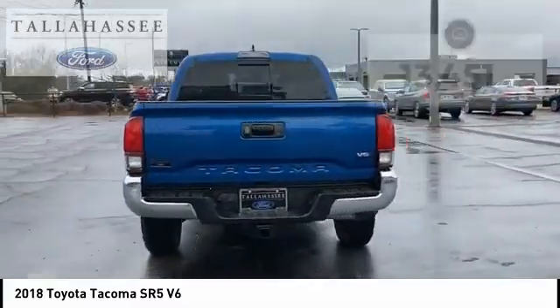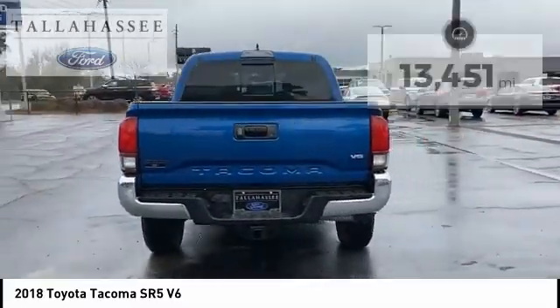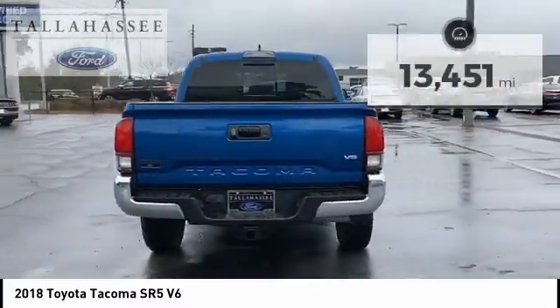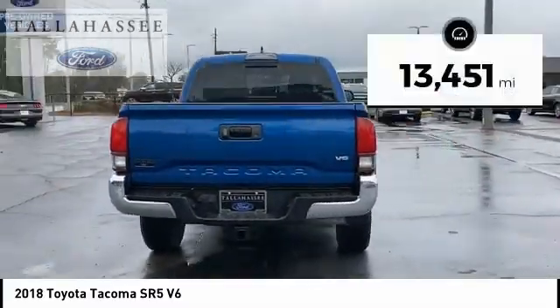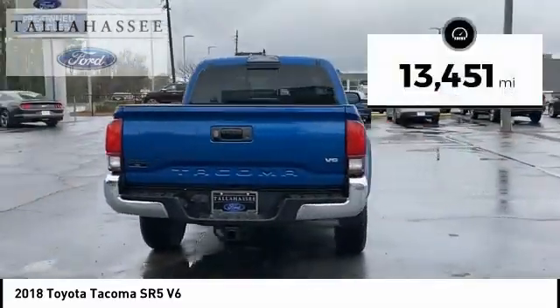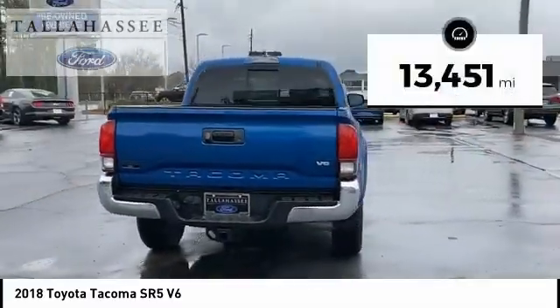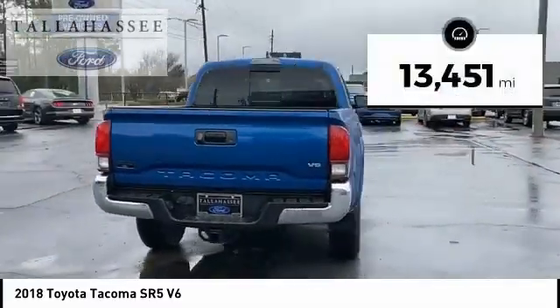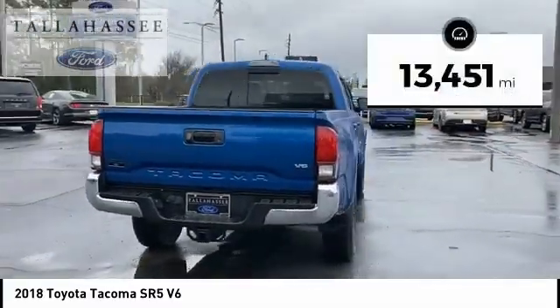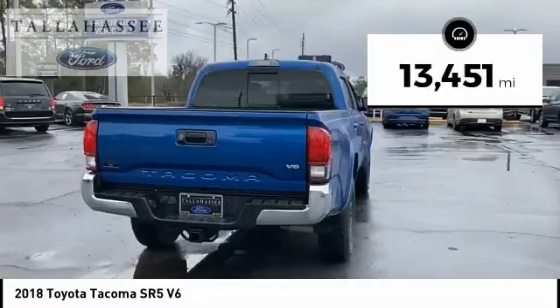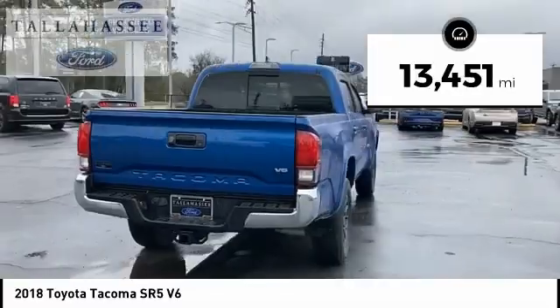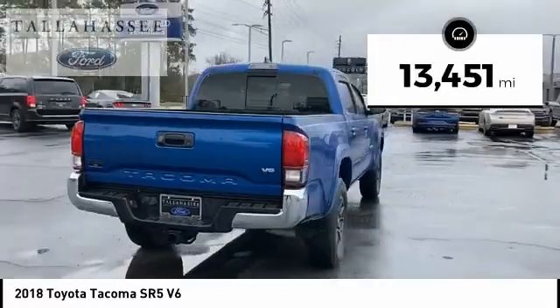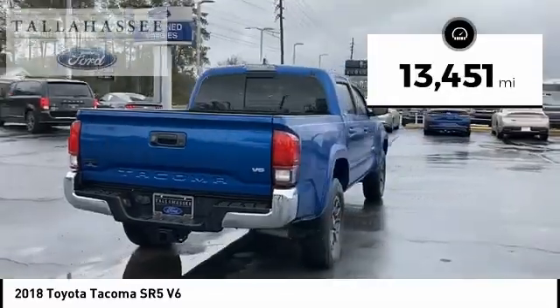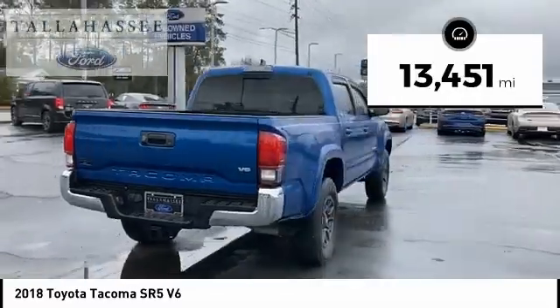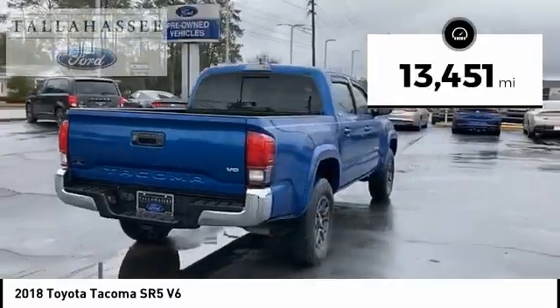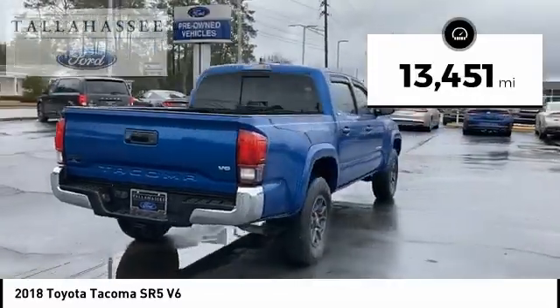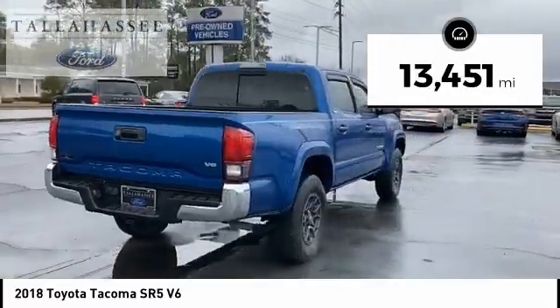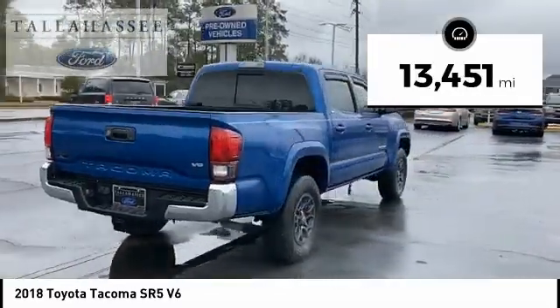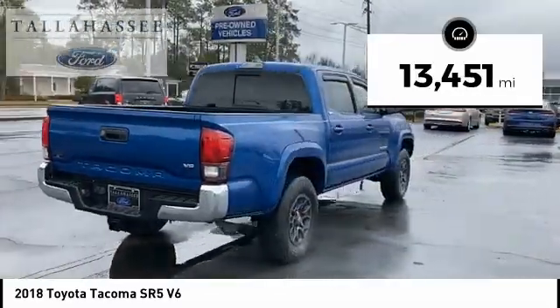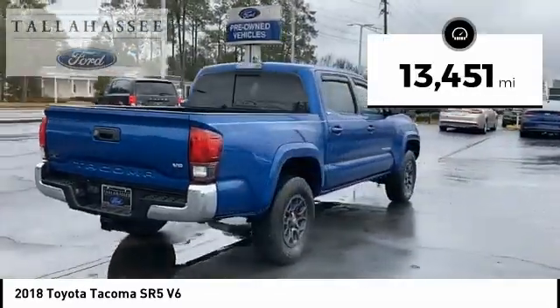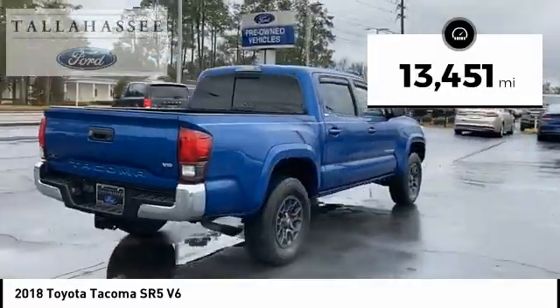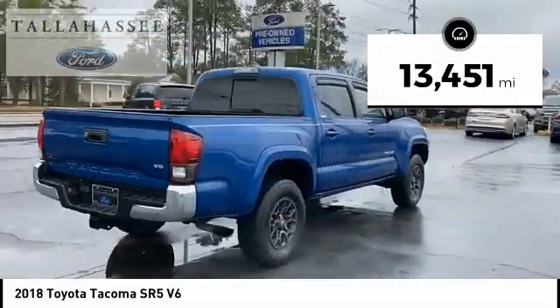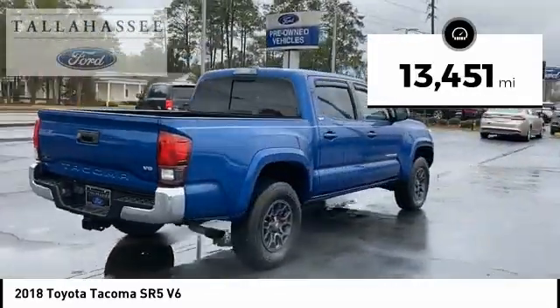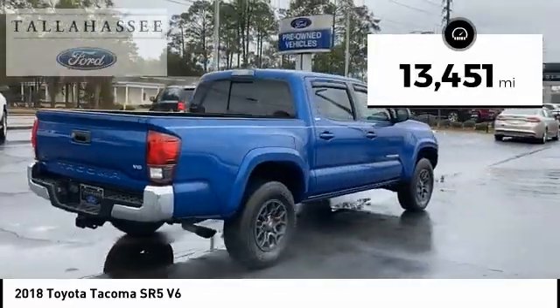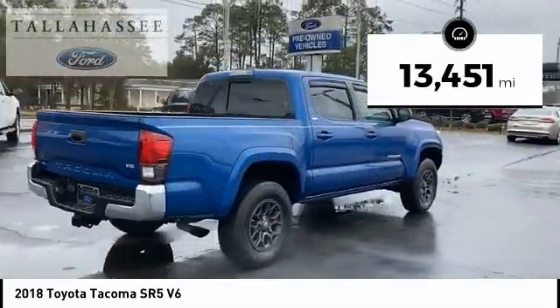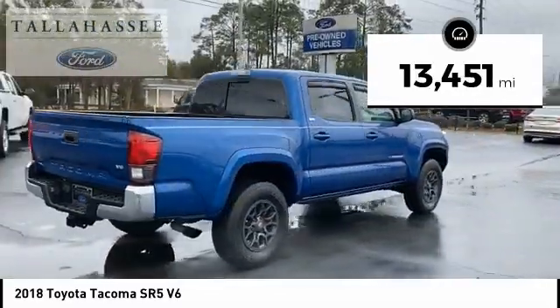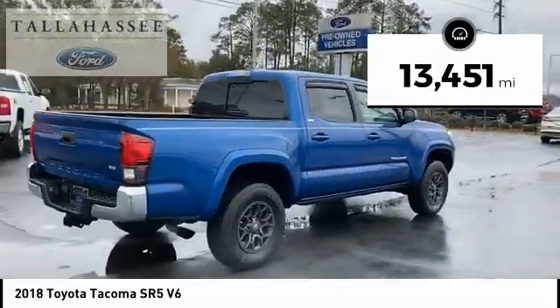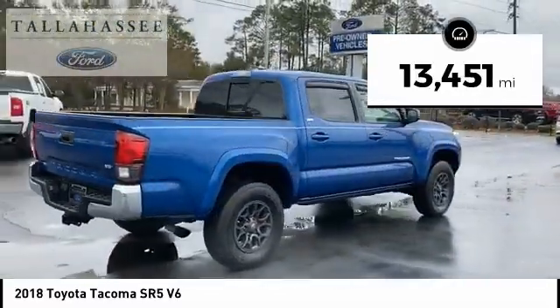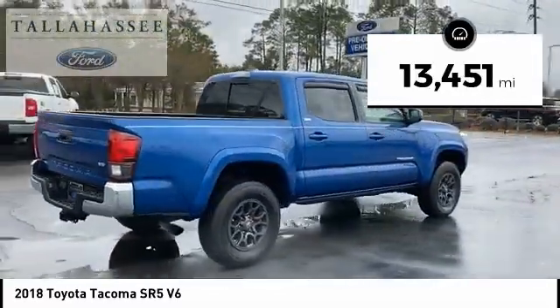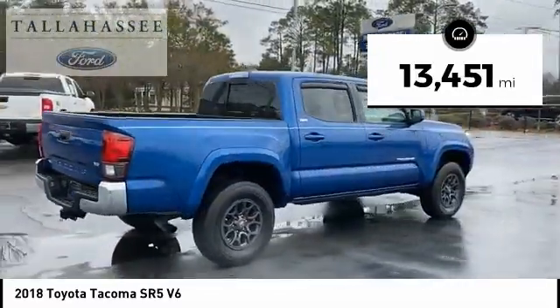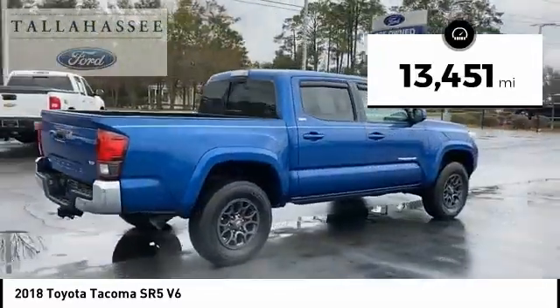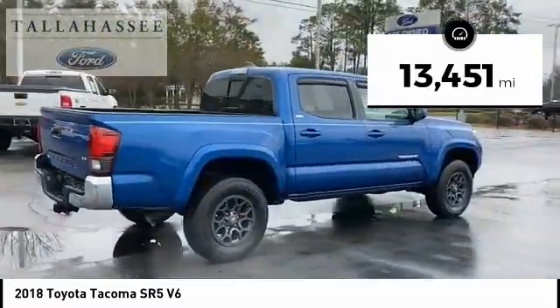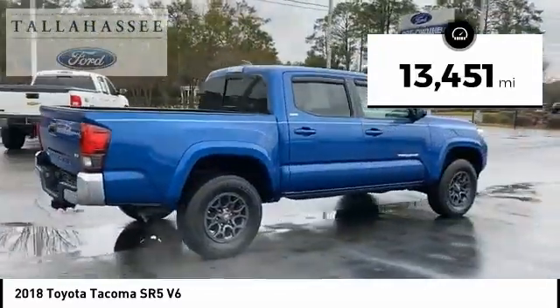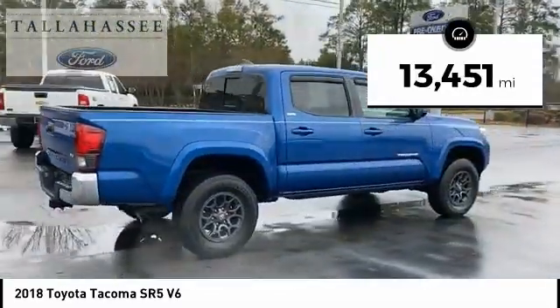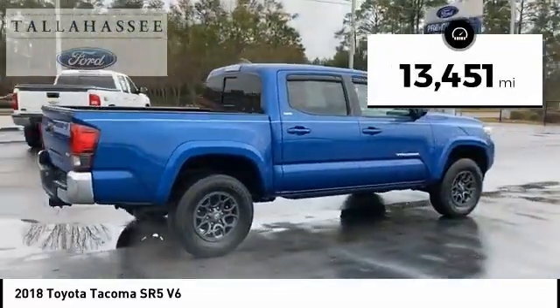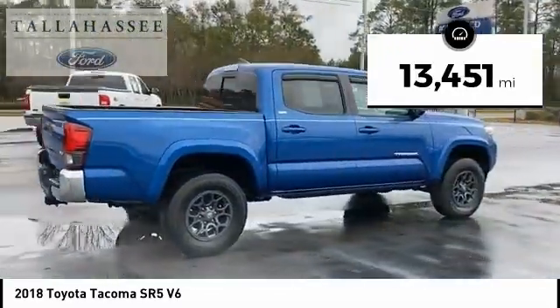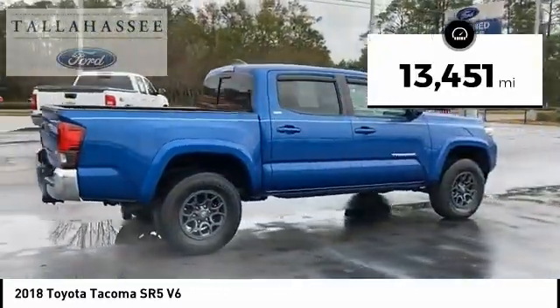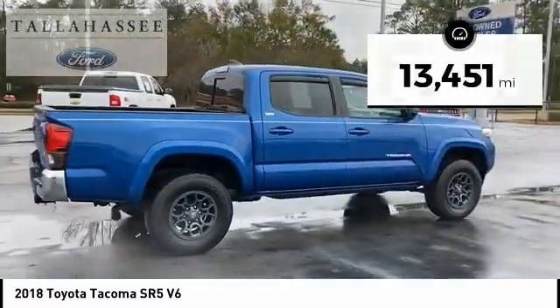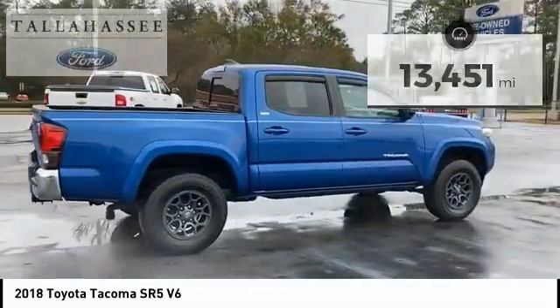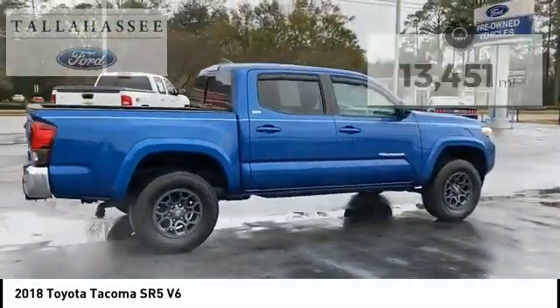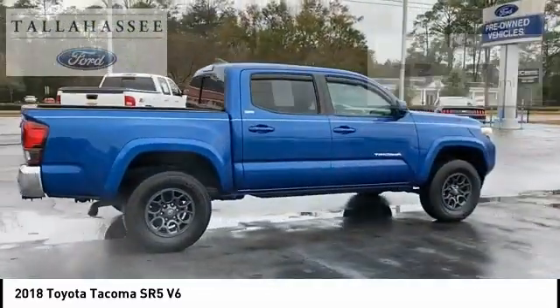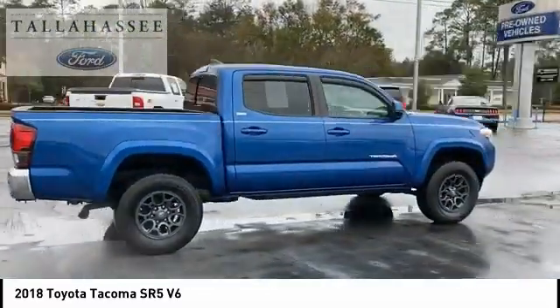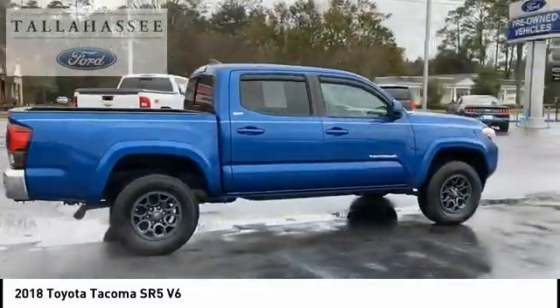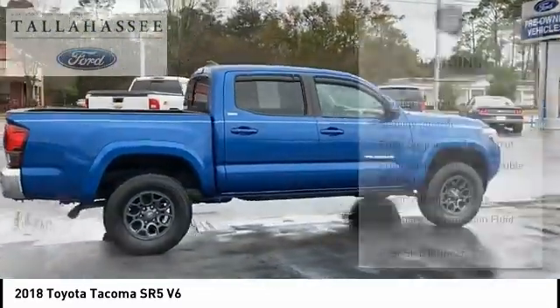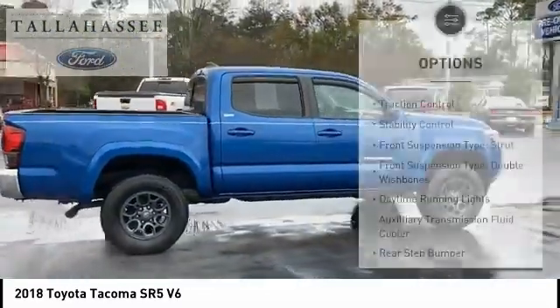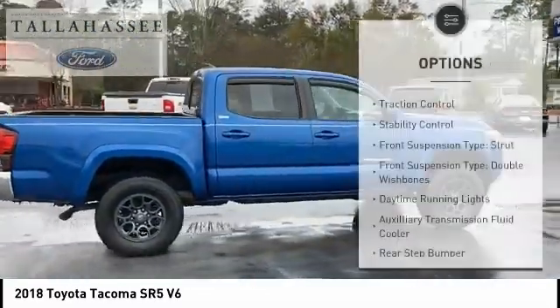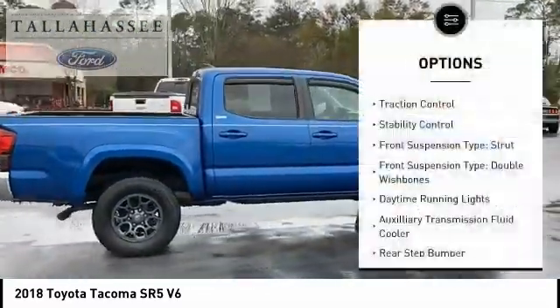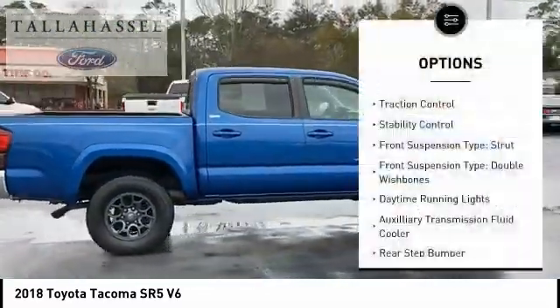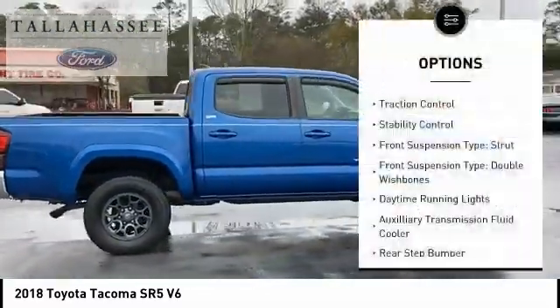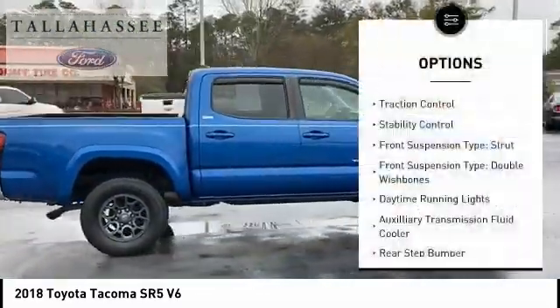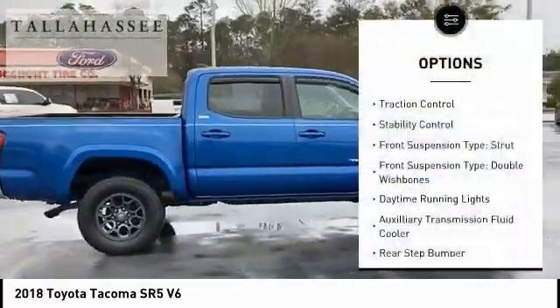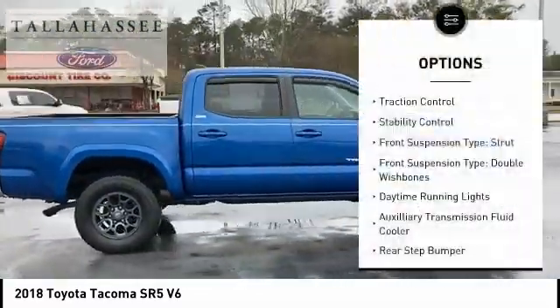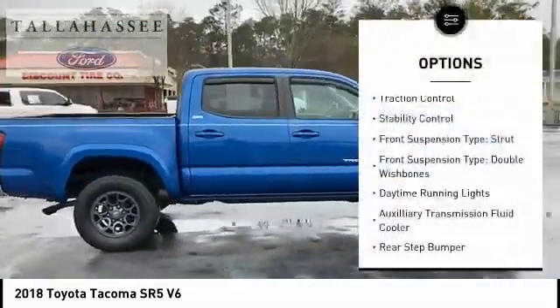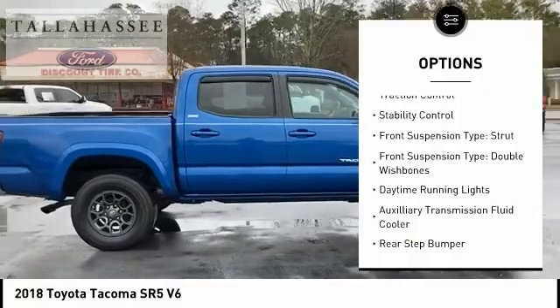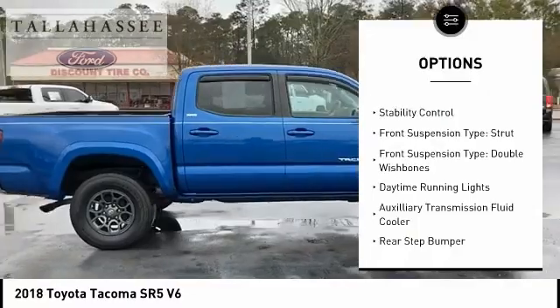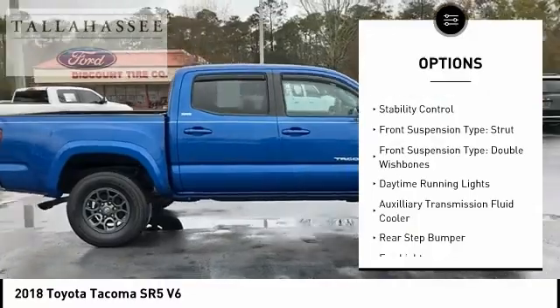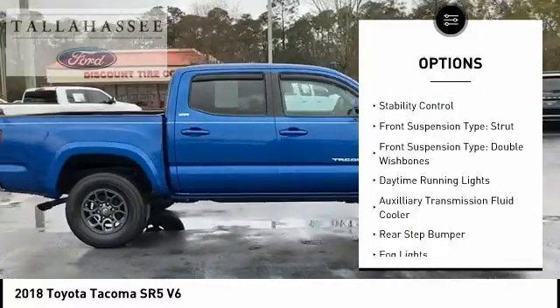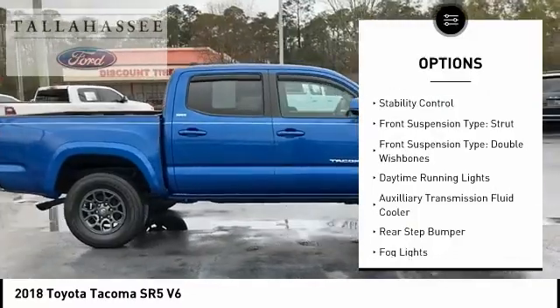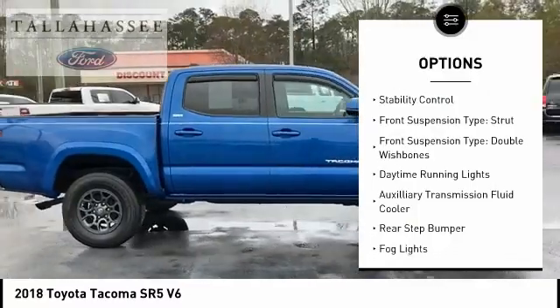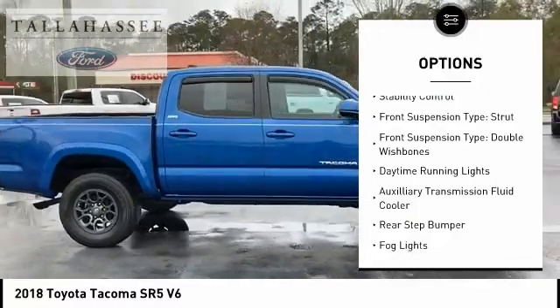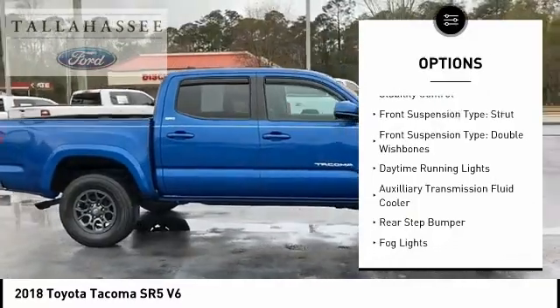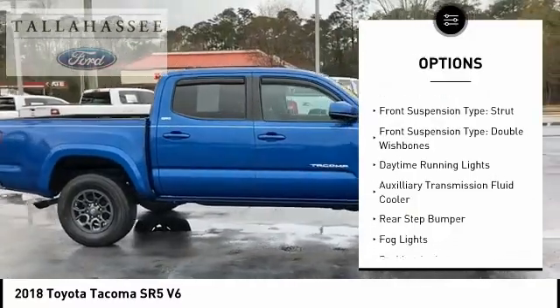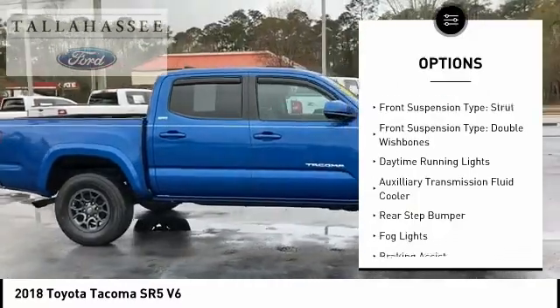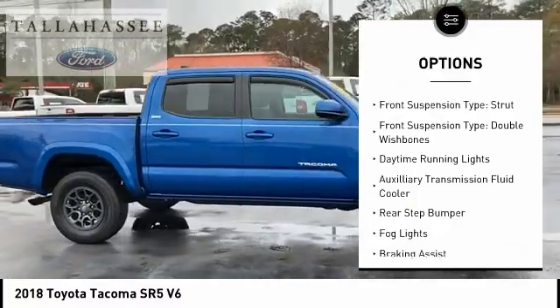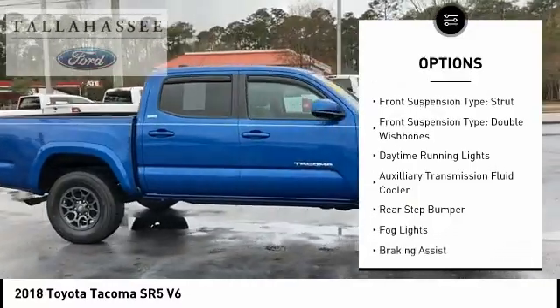This vehicle has less than 15,000 miles. Here are some of this vehicle's great options: traction control, stability control.